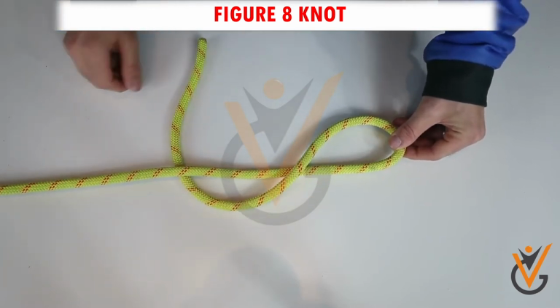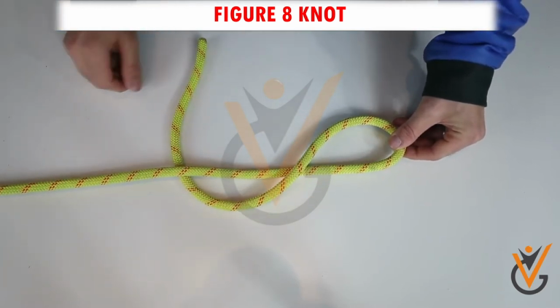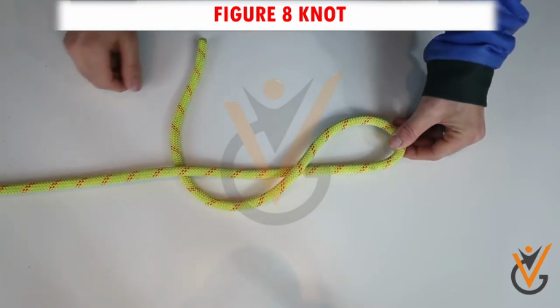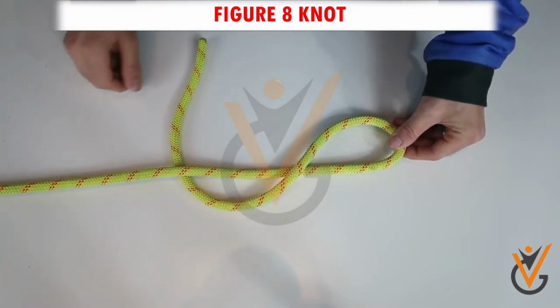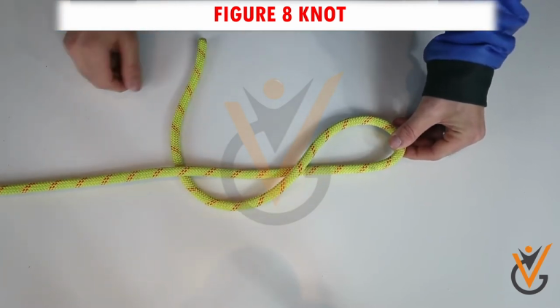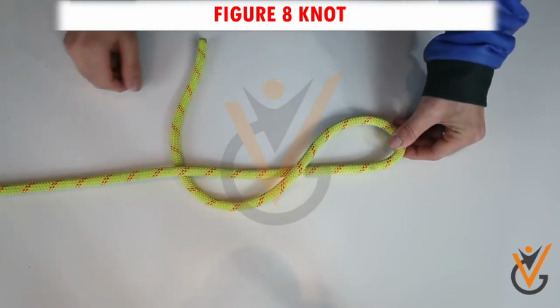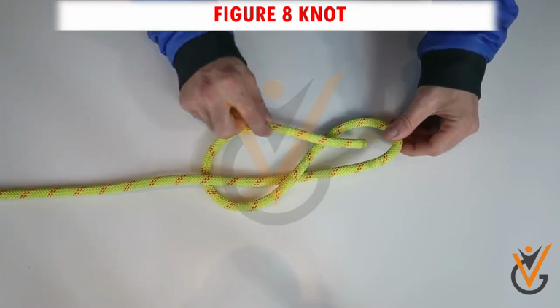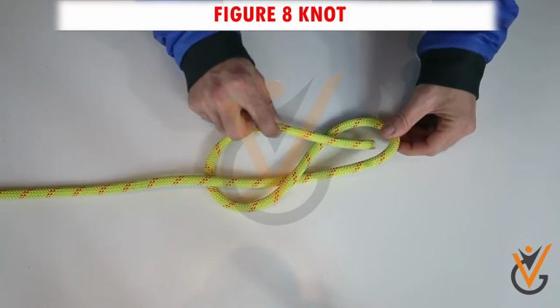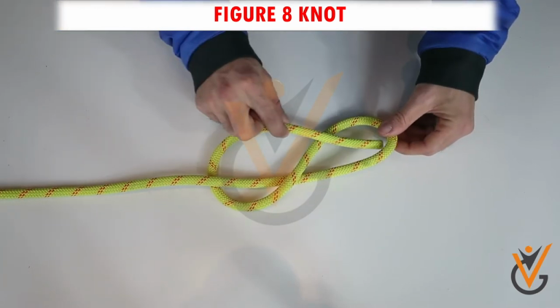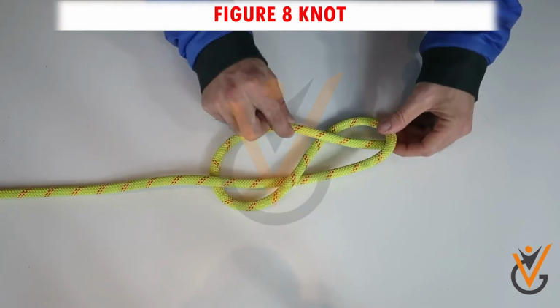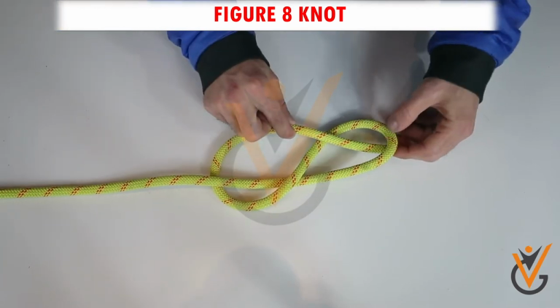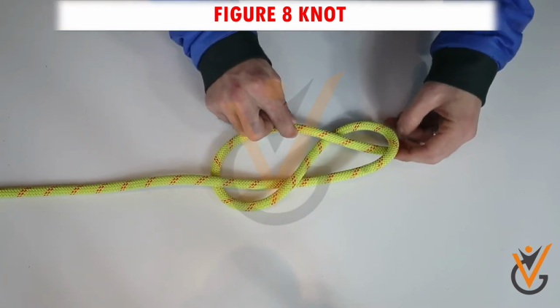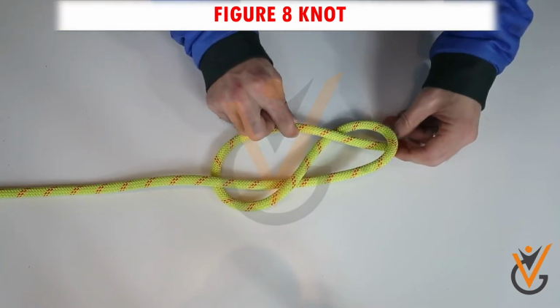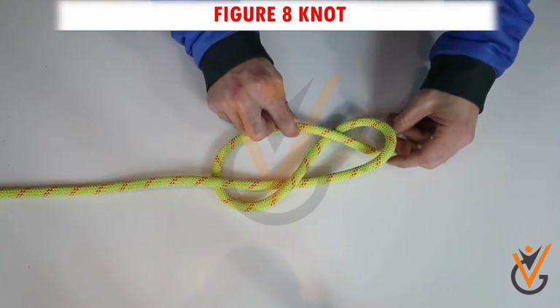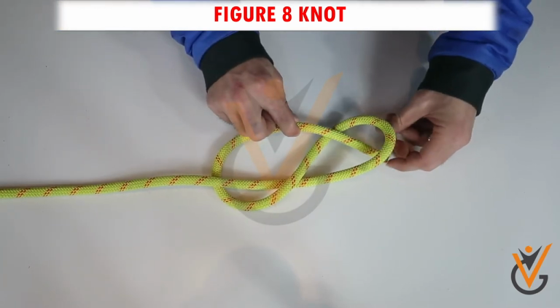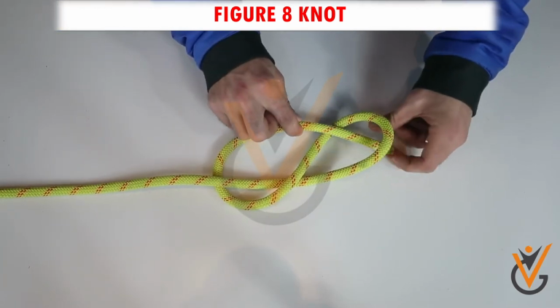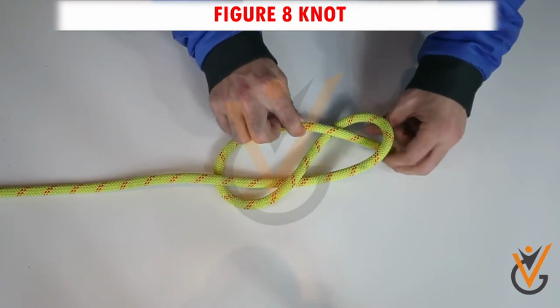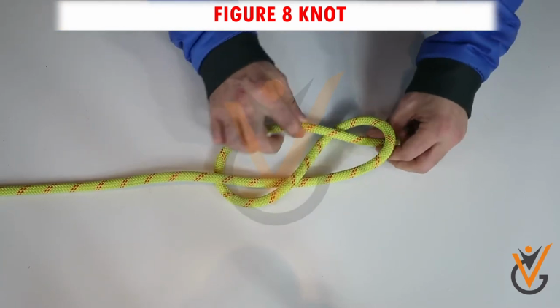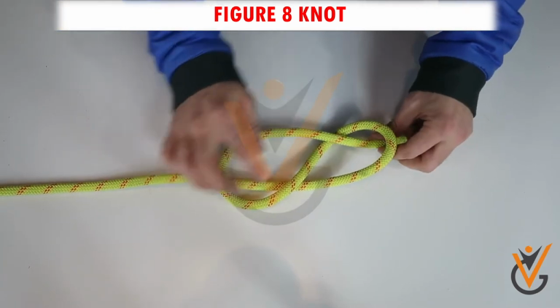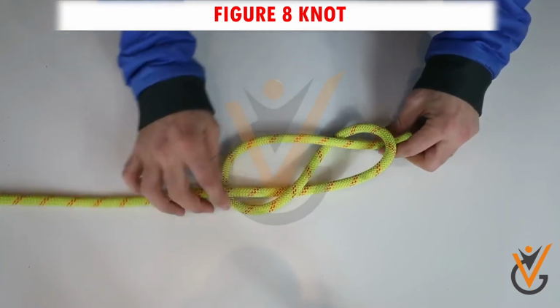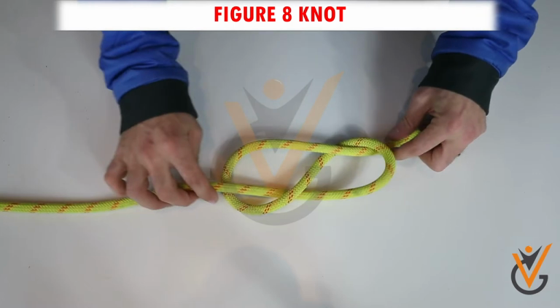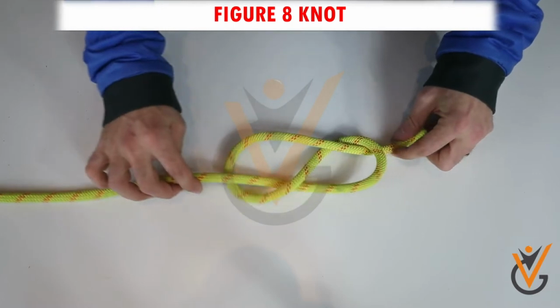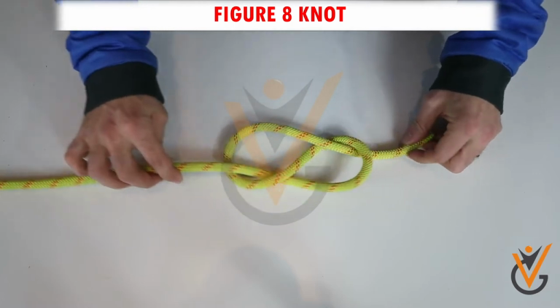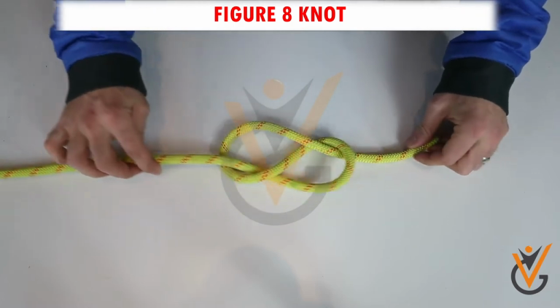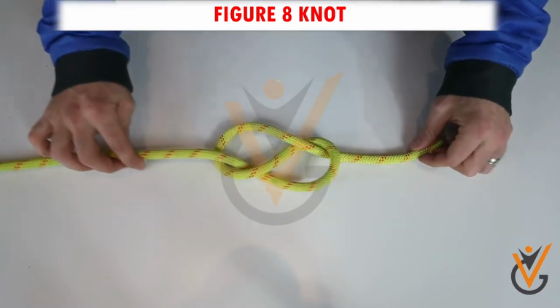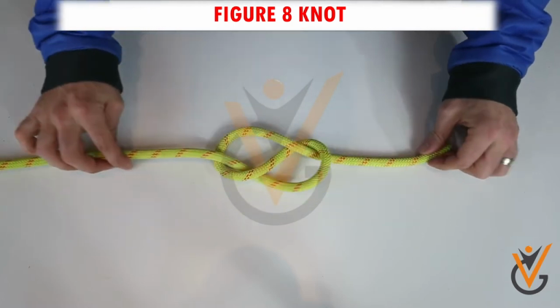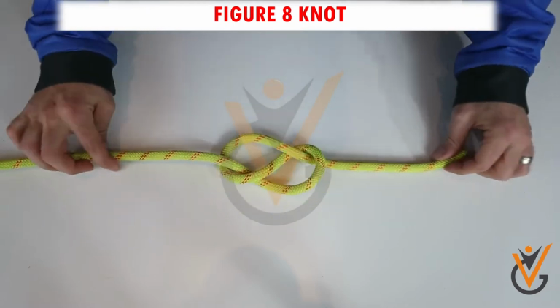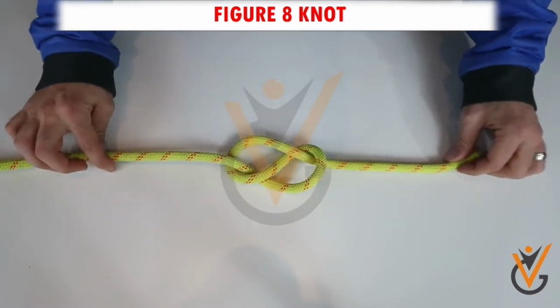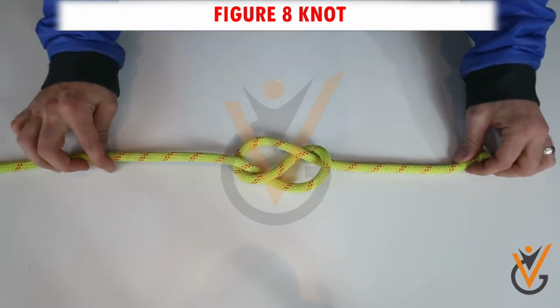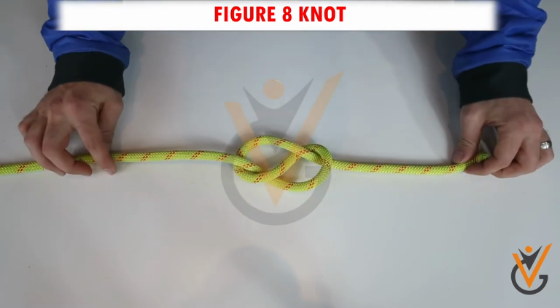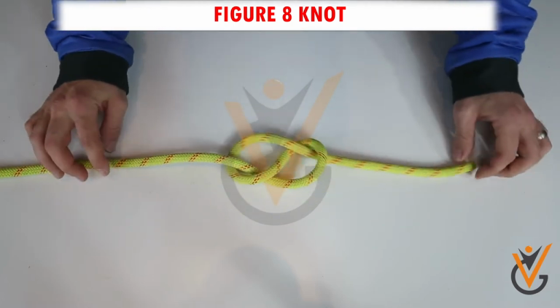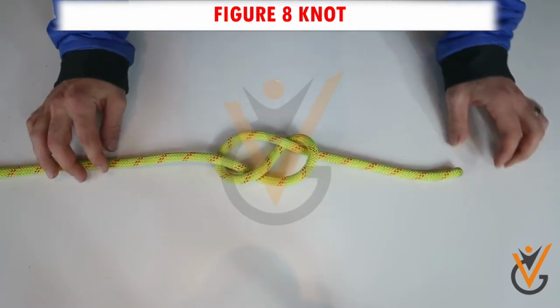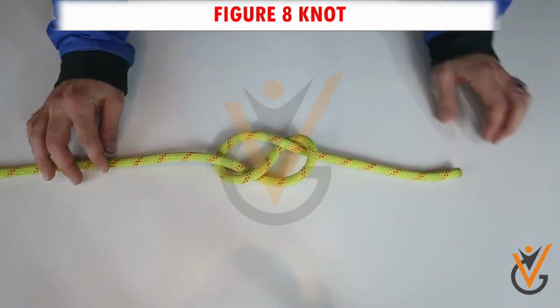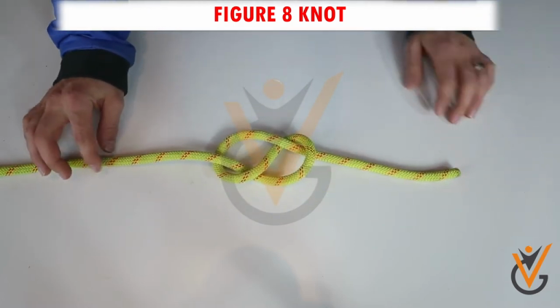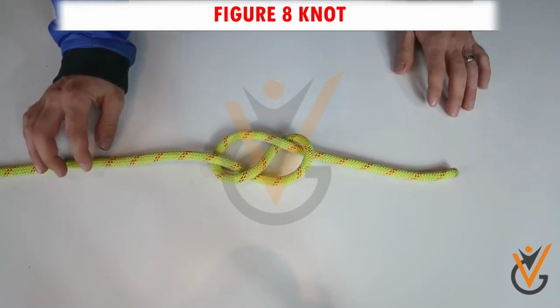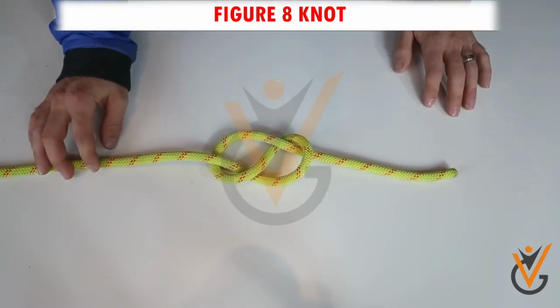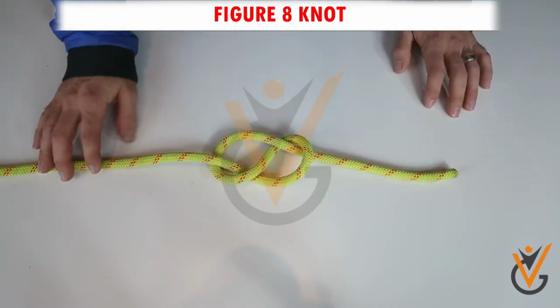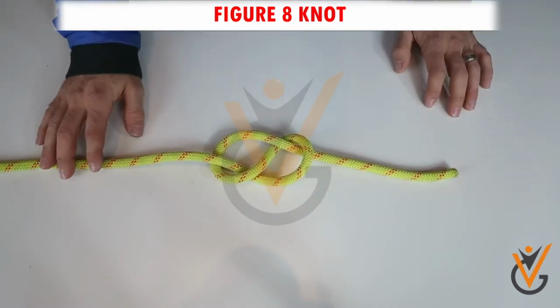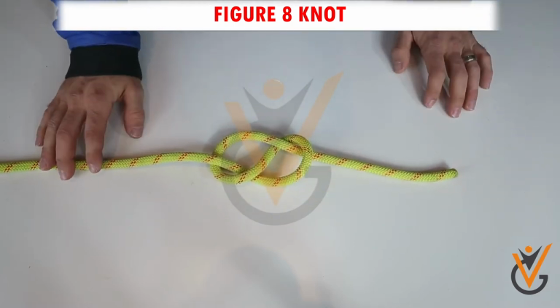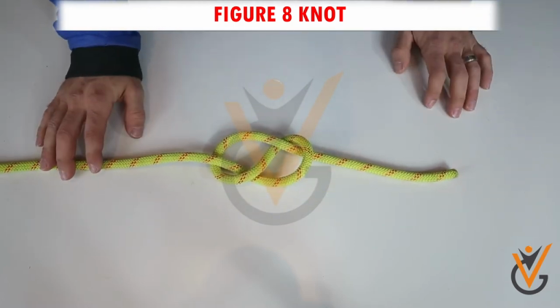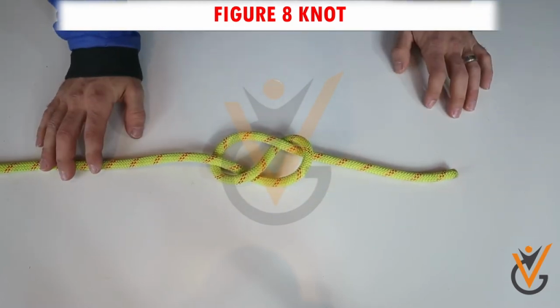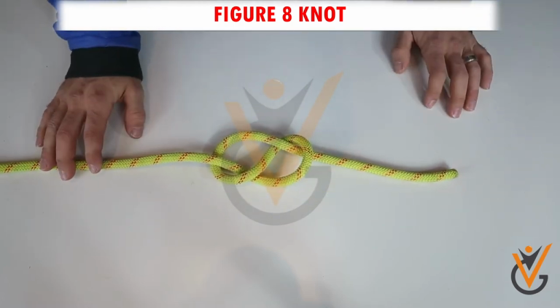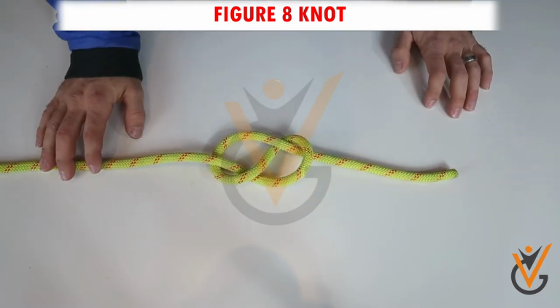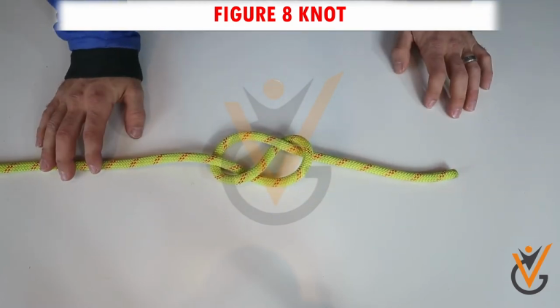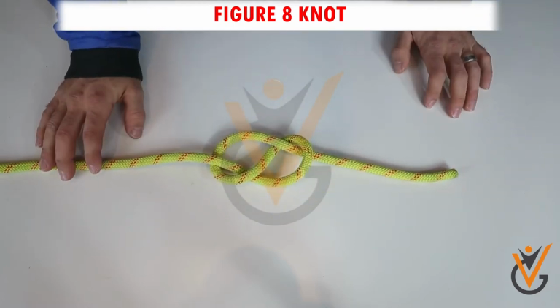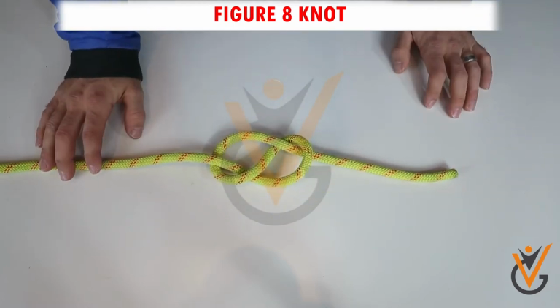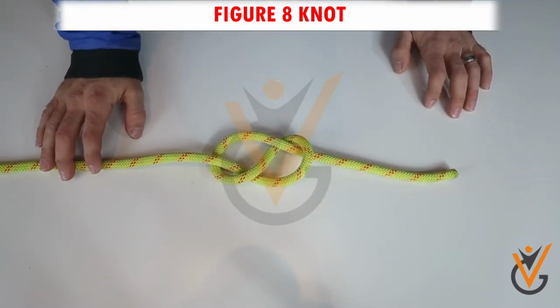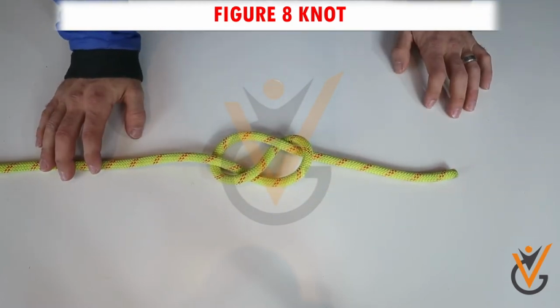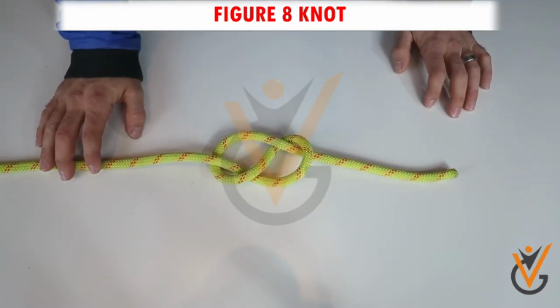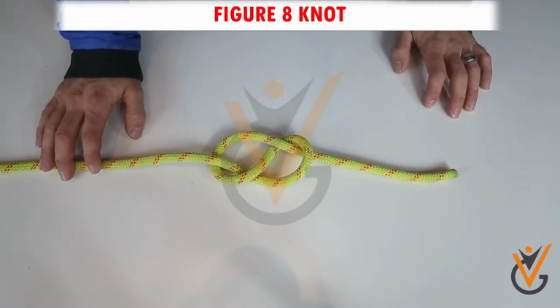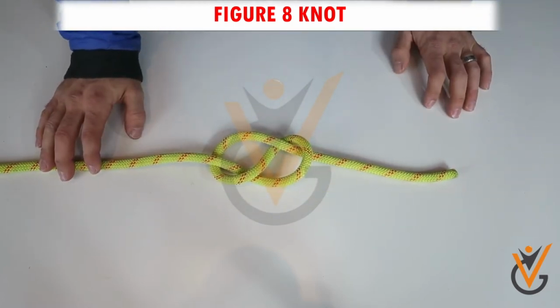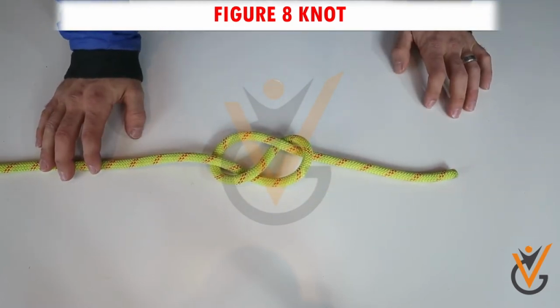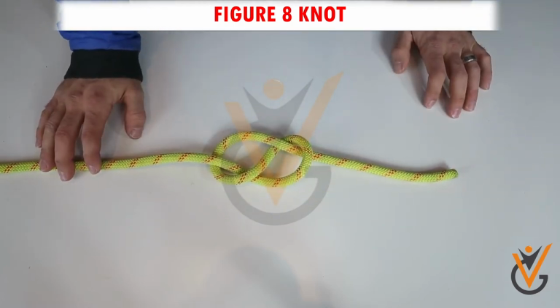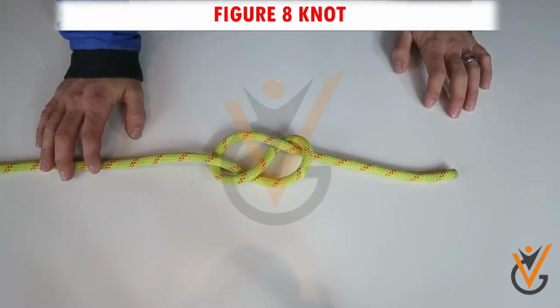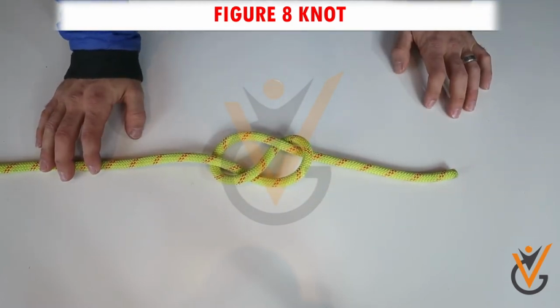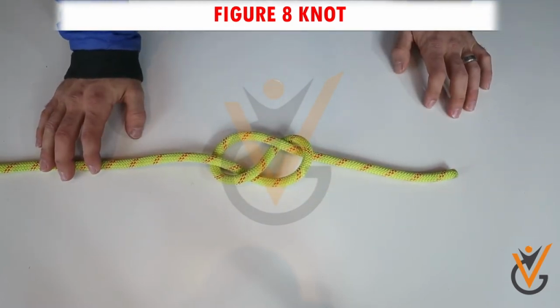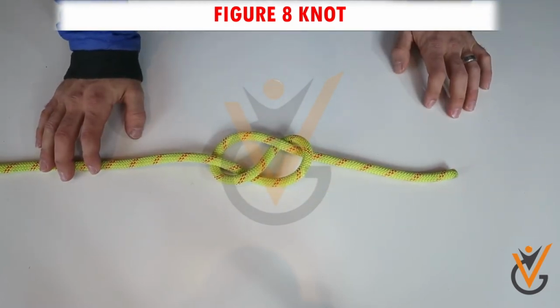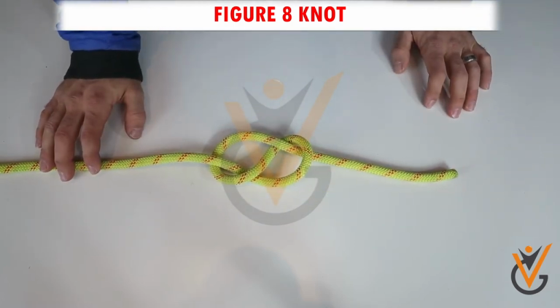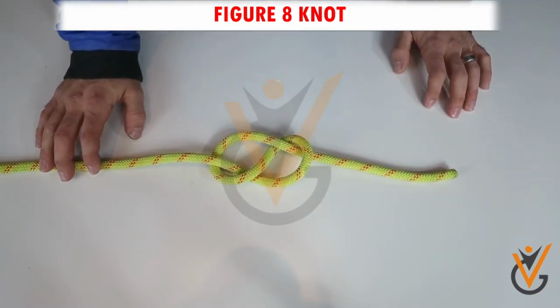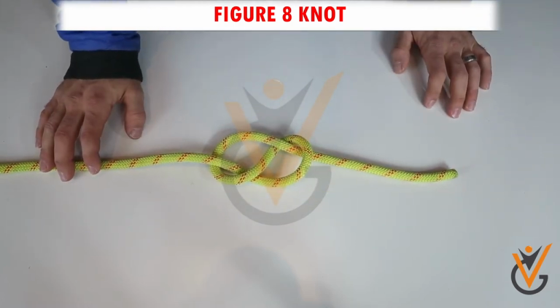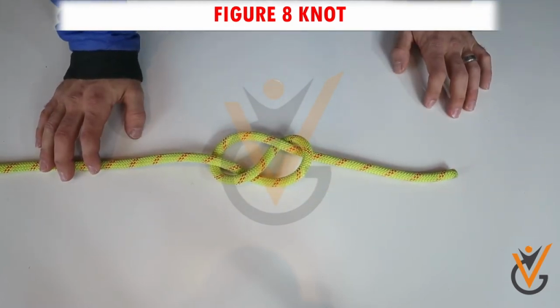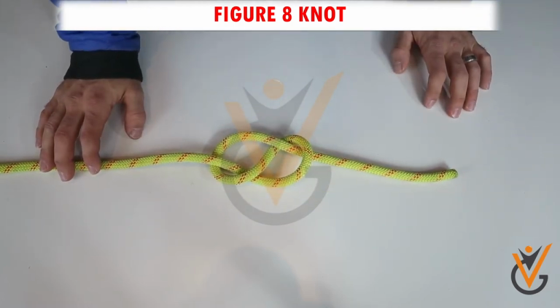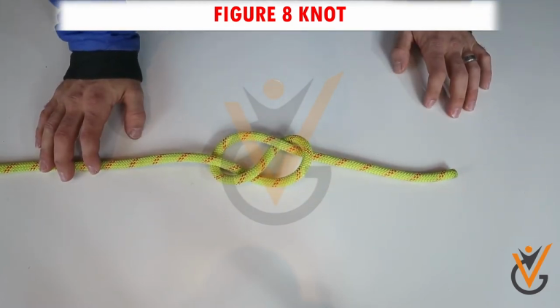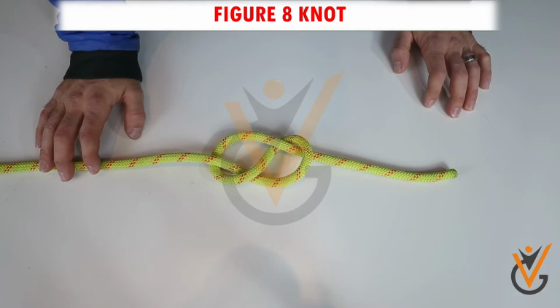Step 3: Pull both sides to adjust the knot. Step 4: The finished knot resembles an 8.